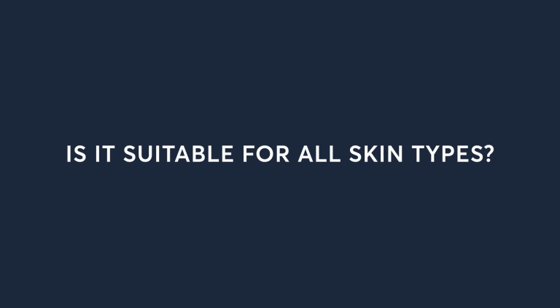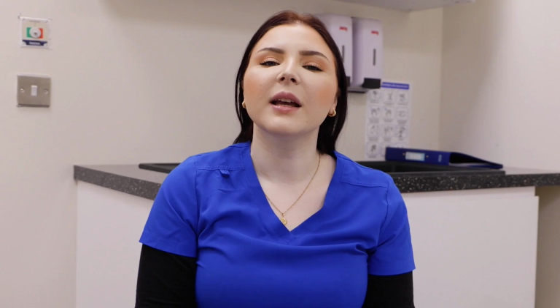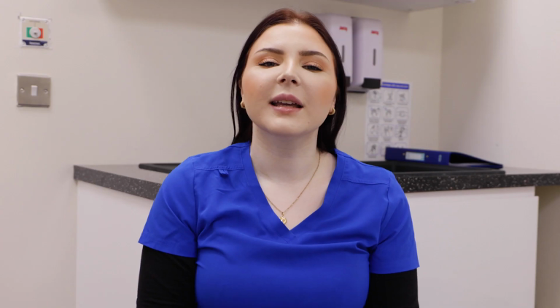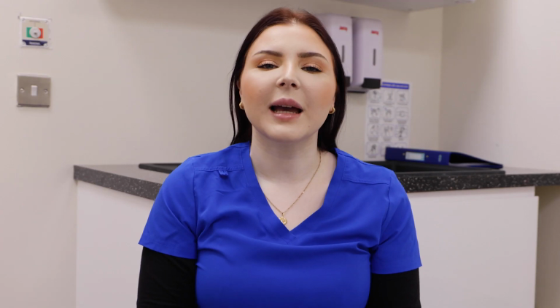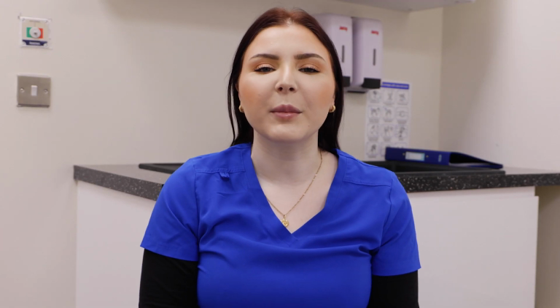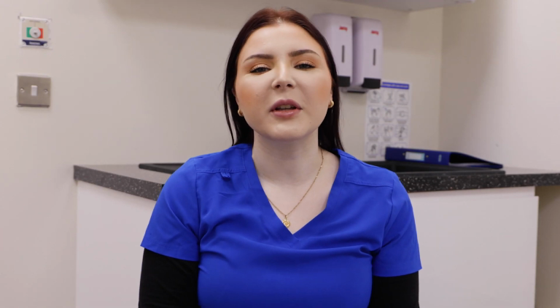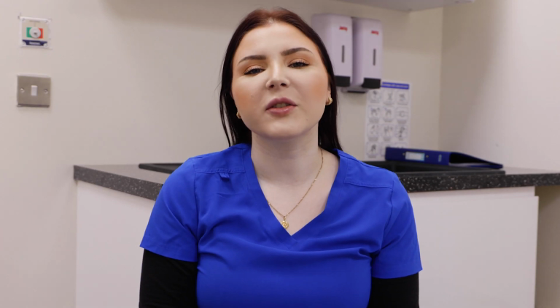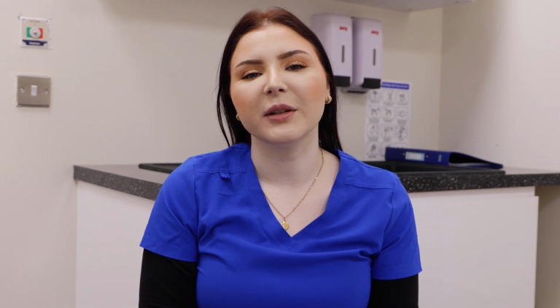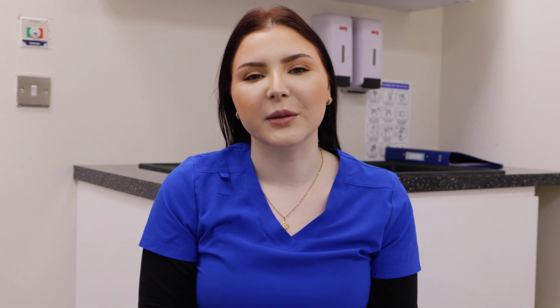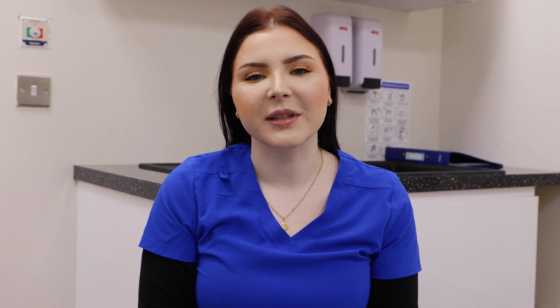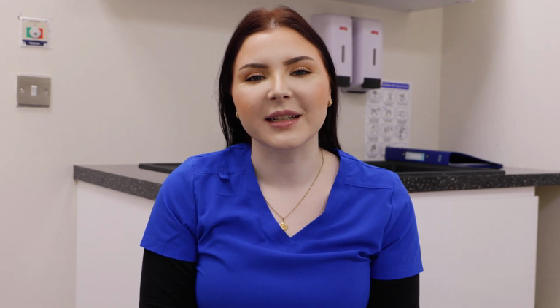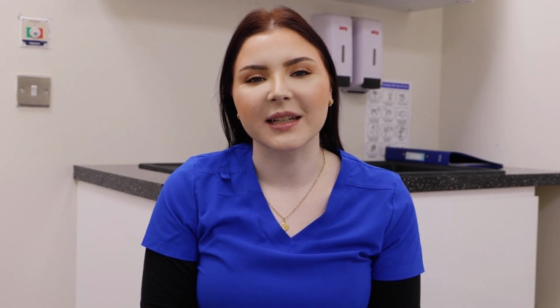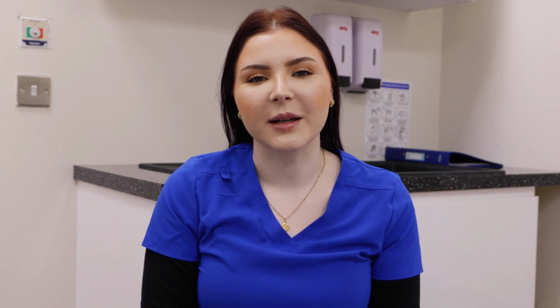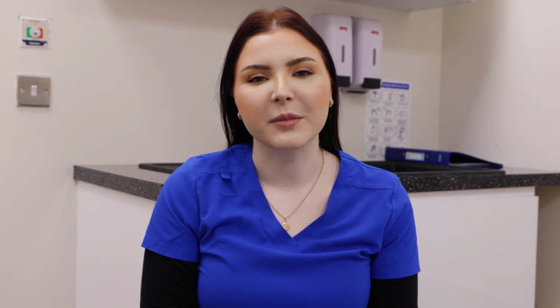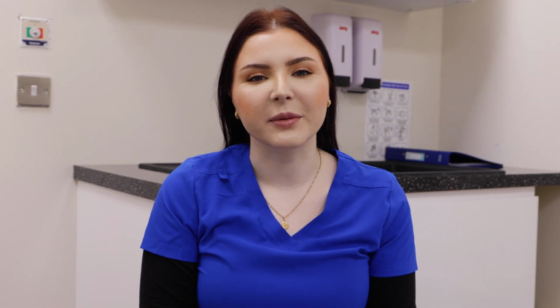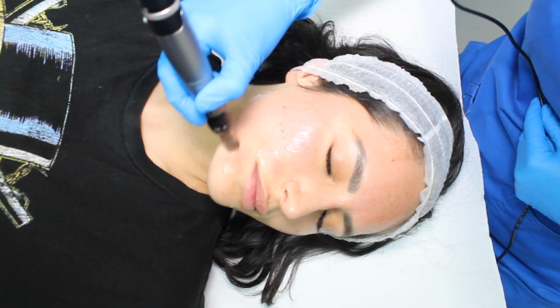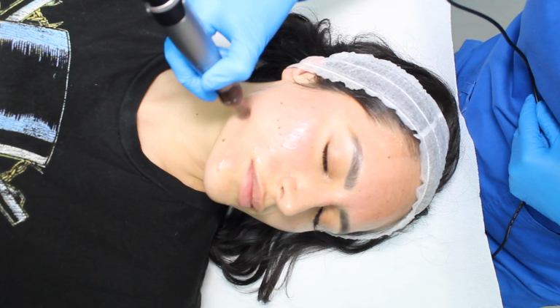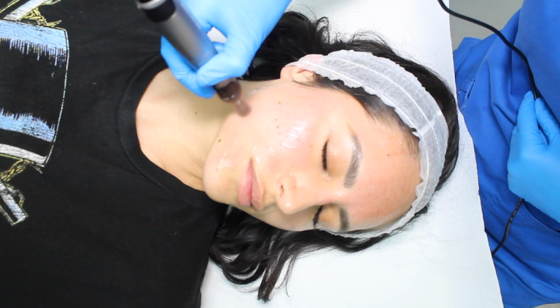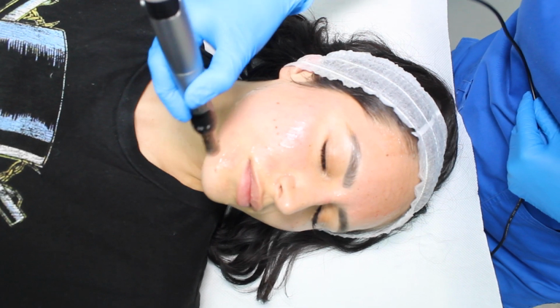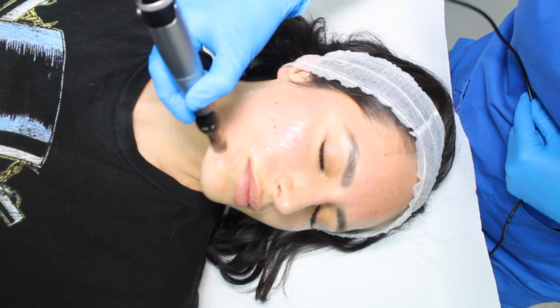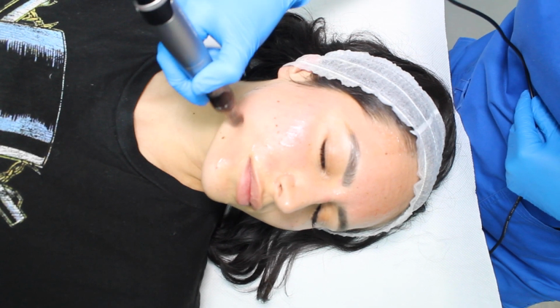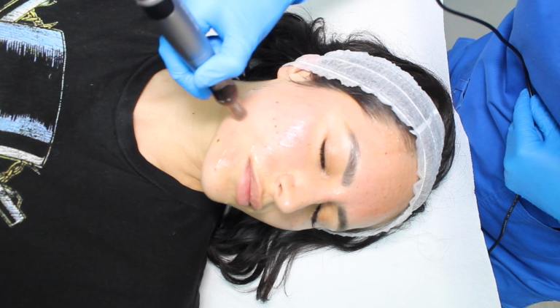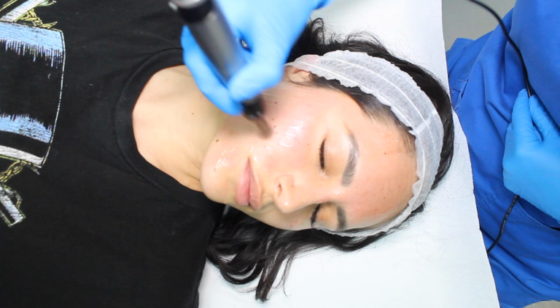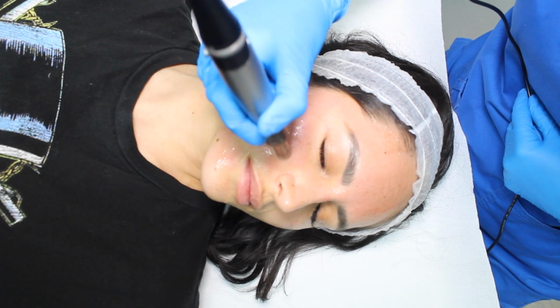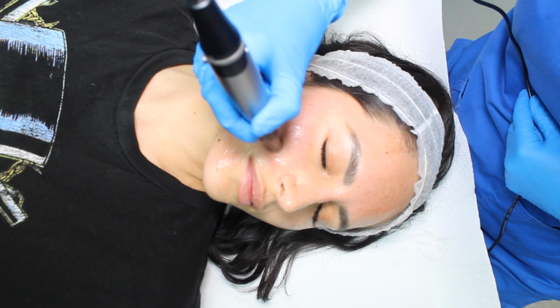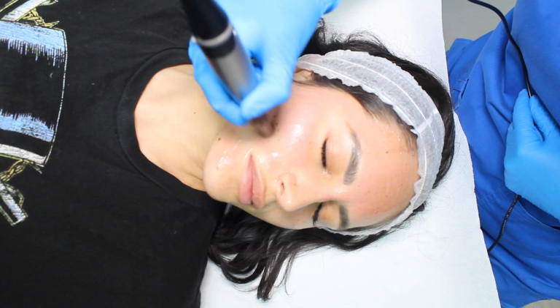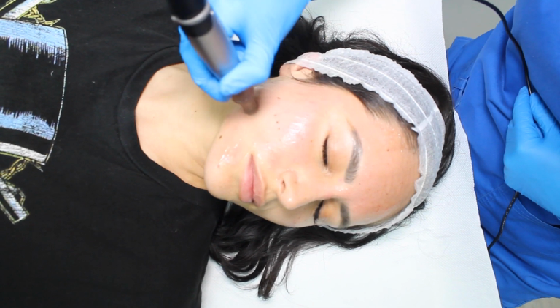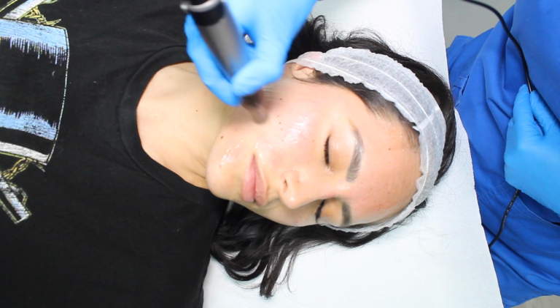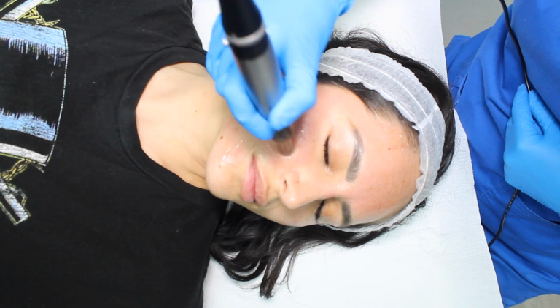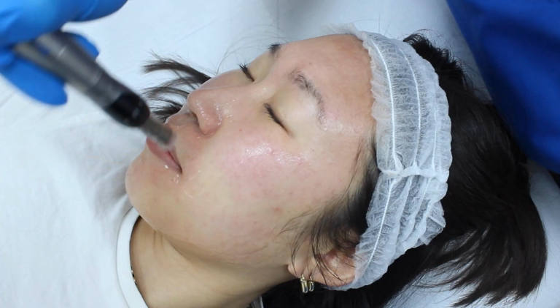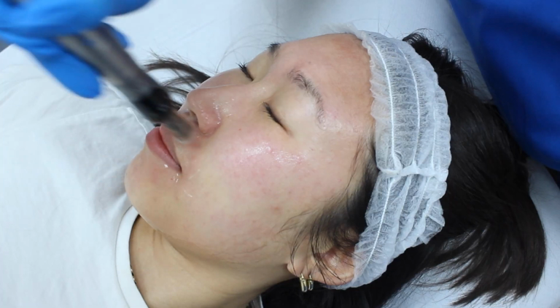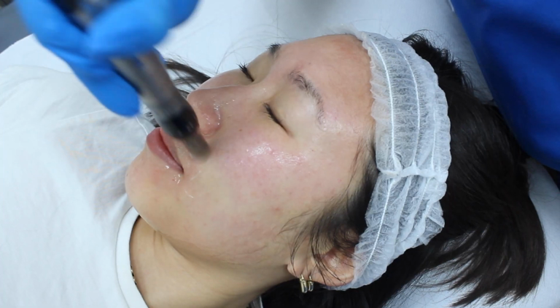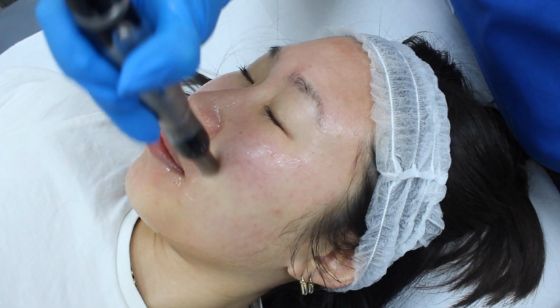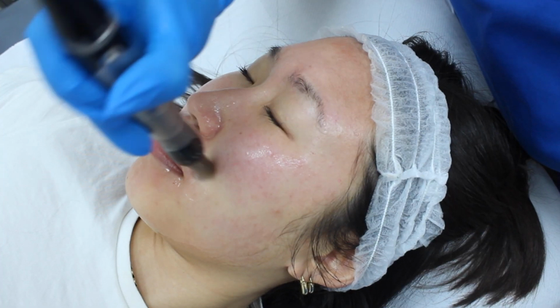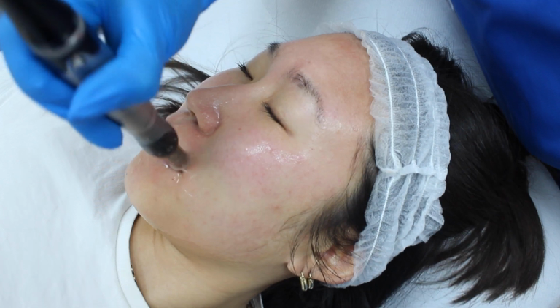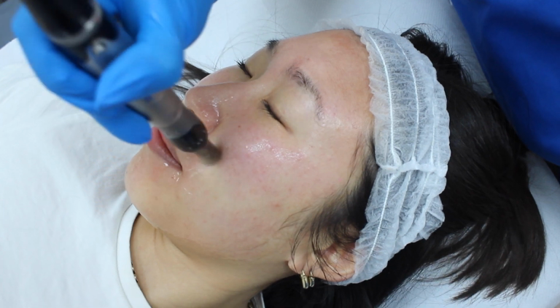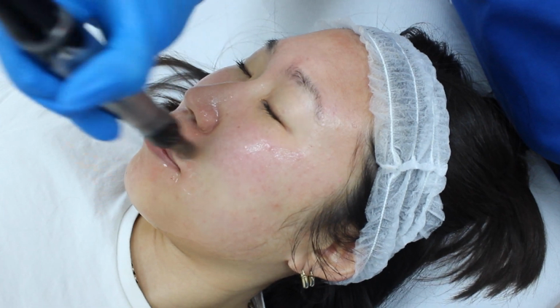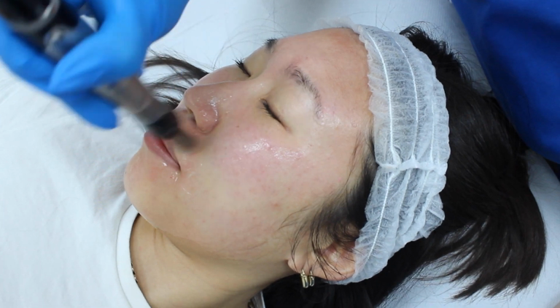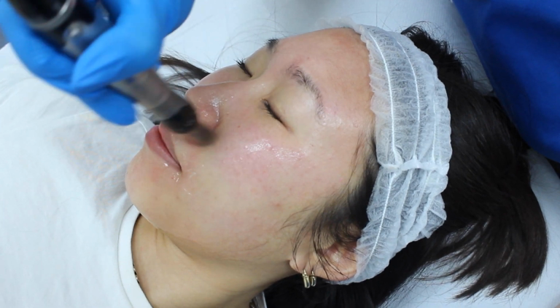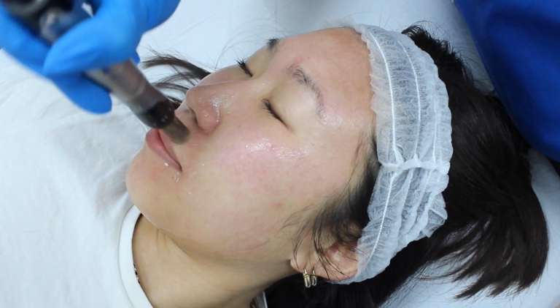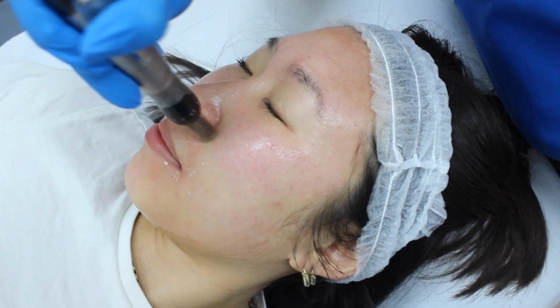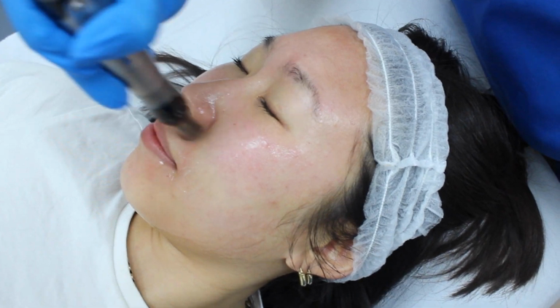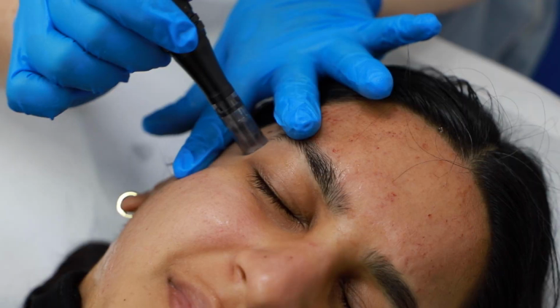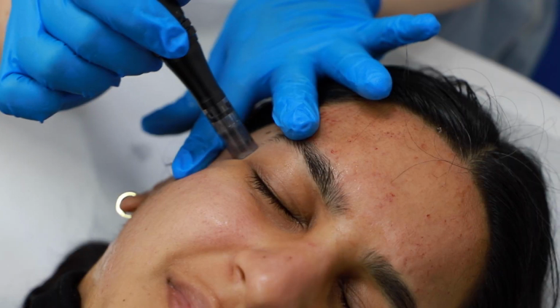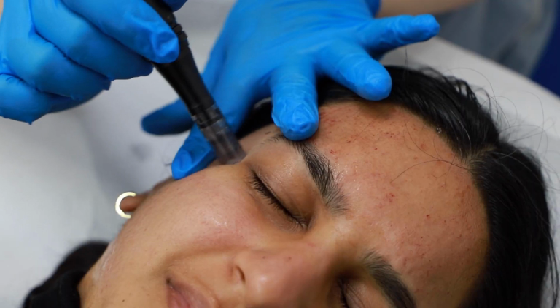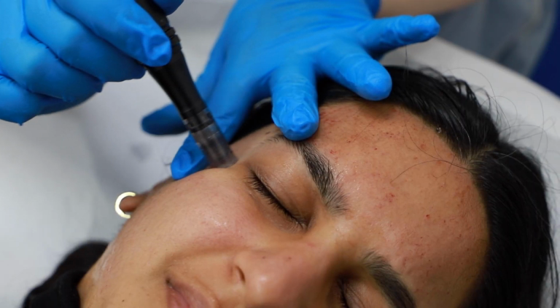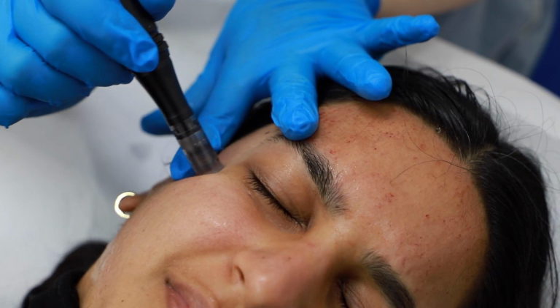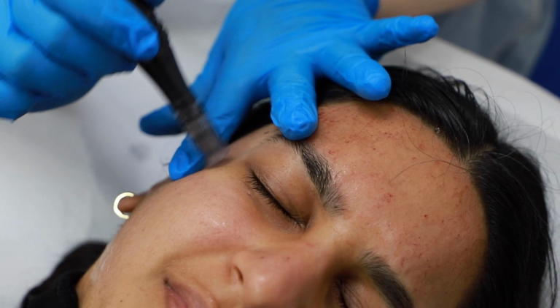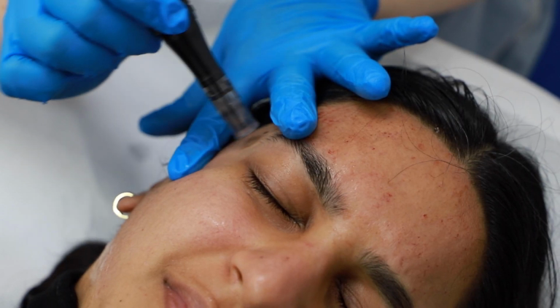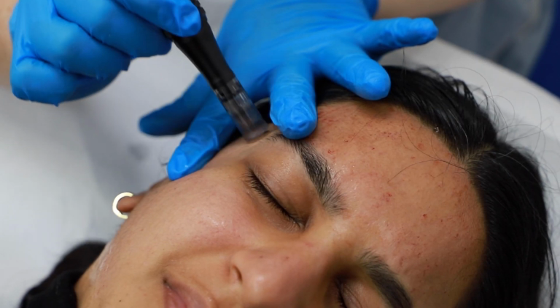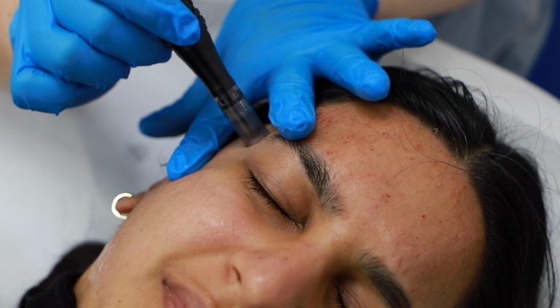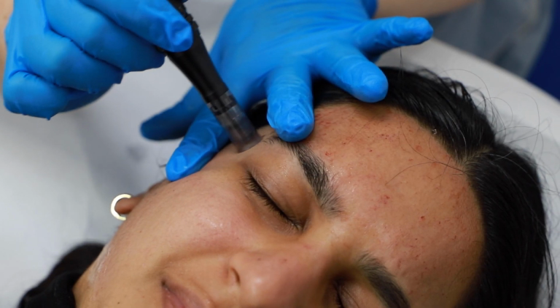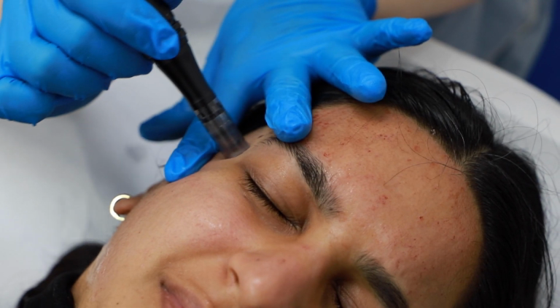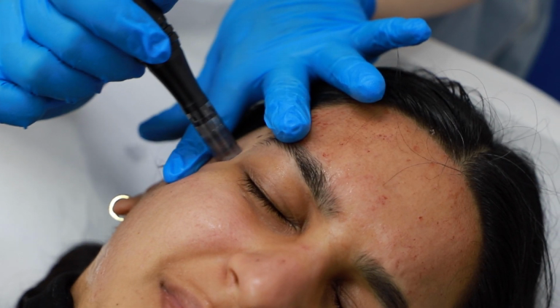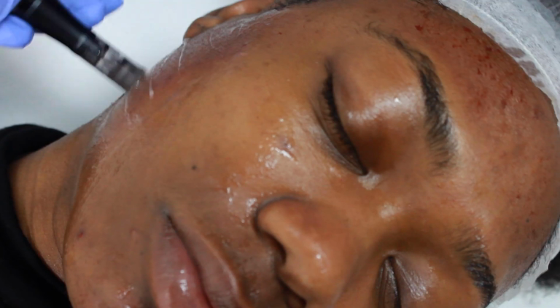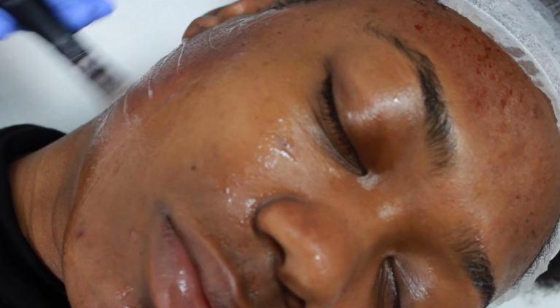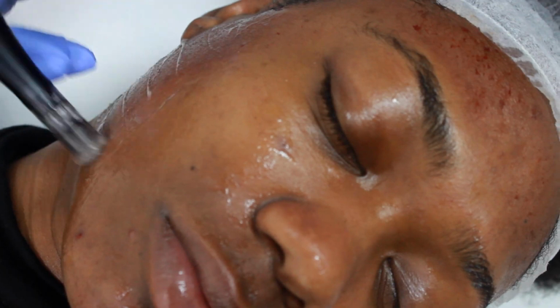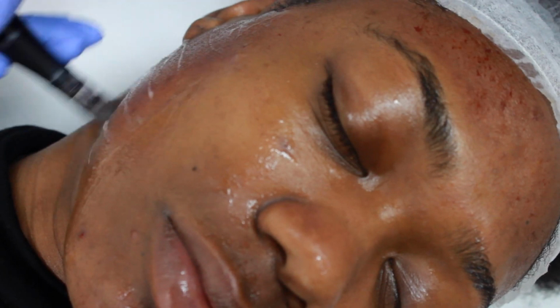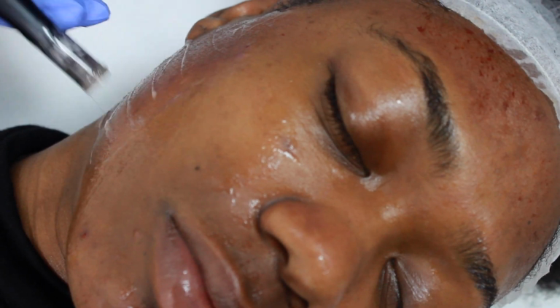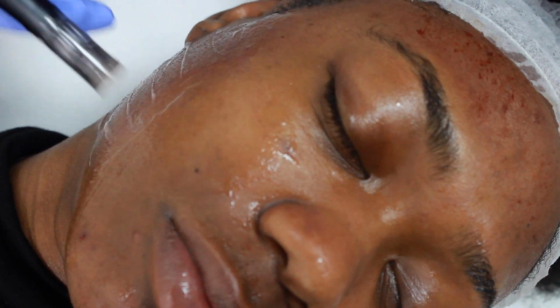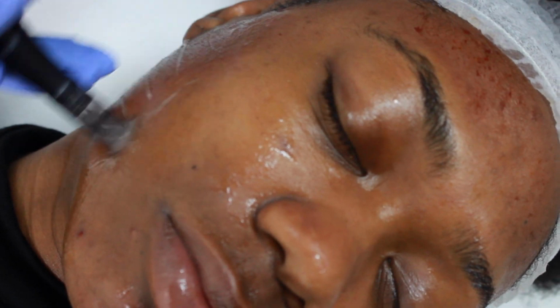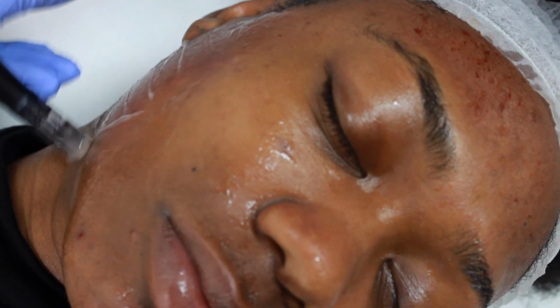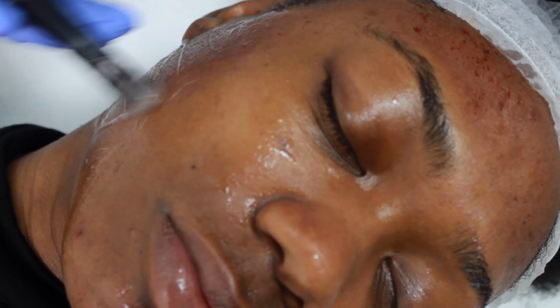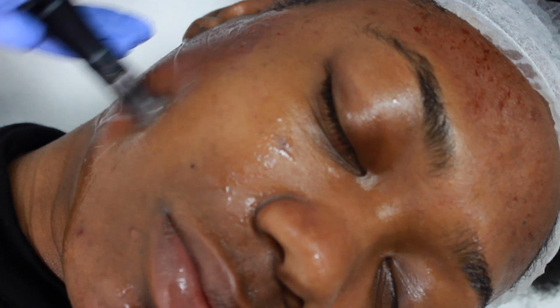Can we treat all skin types with Dermapen? Yes, we can safely treat all Fitzpatrick skin types 1 to 6 with Dermapen safely.